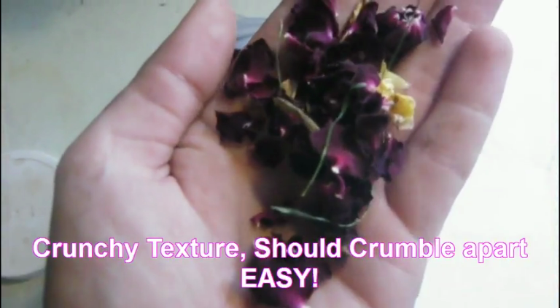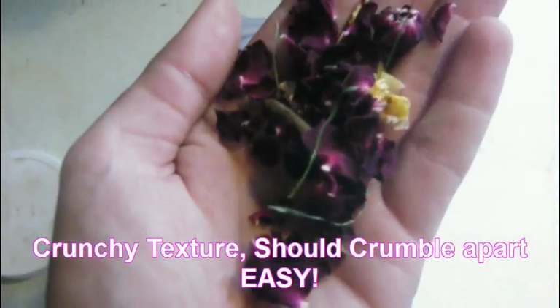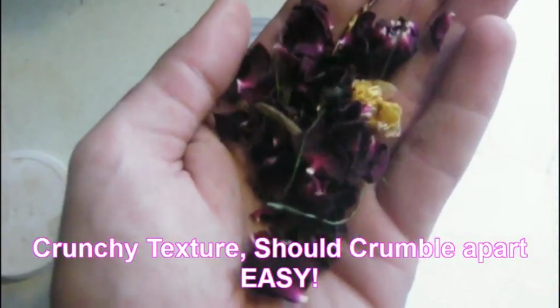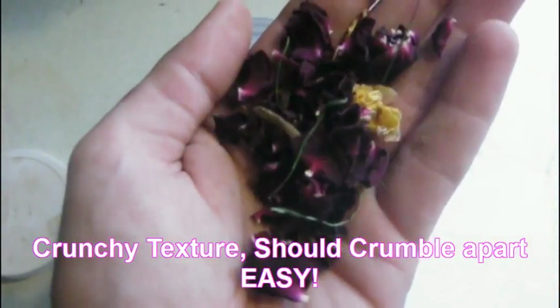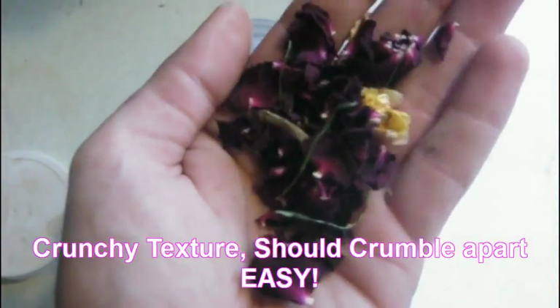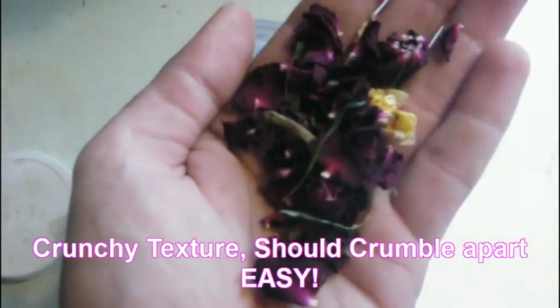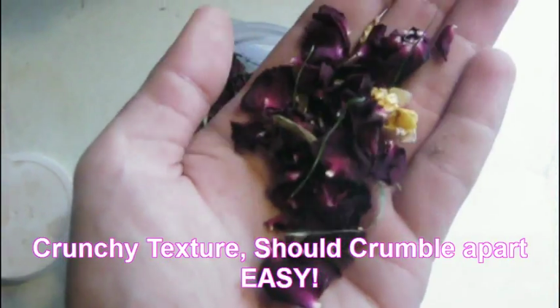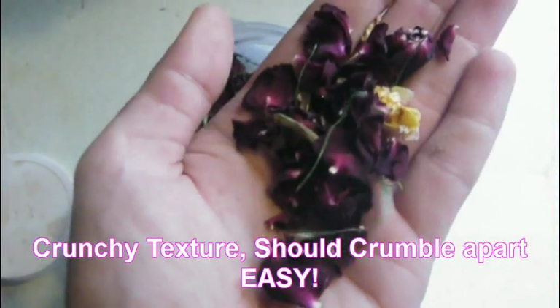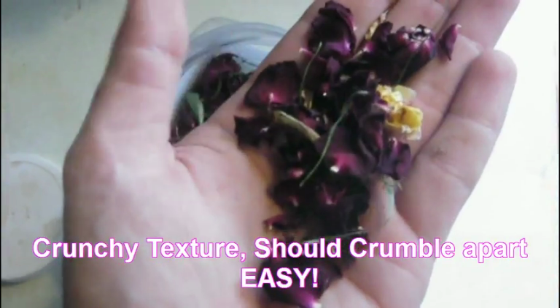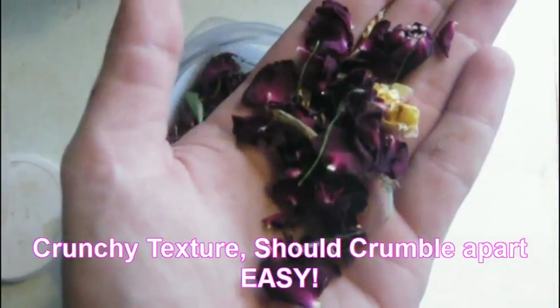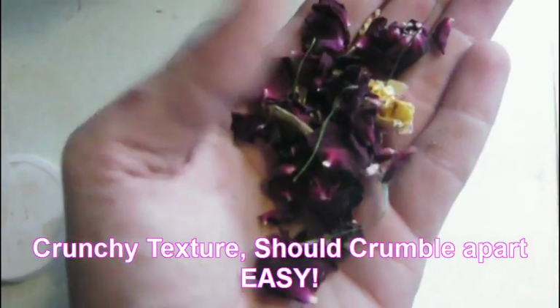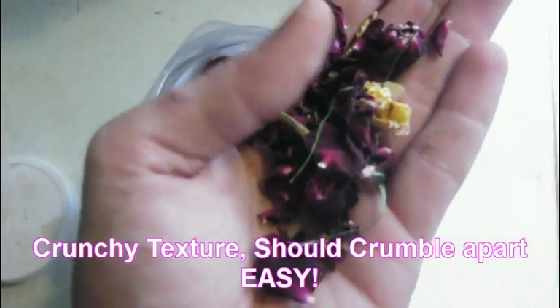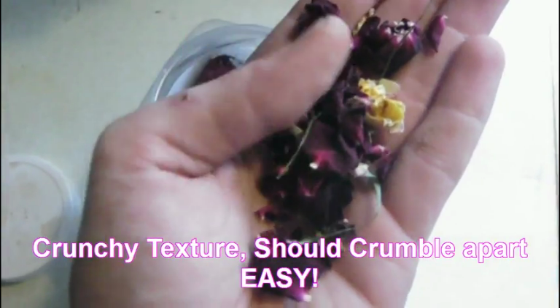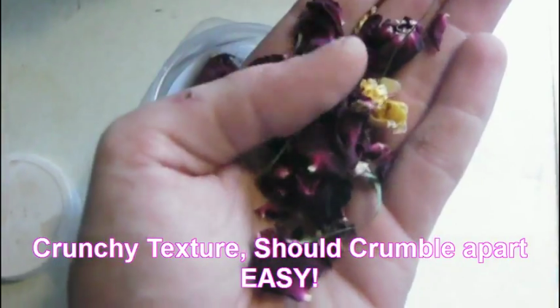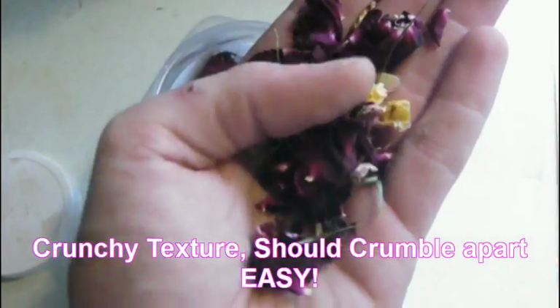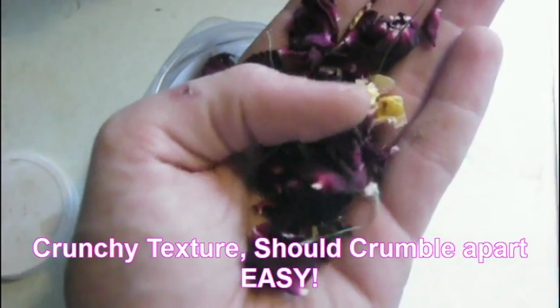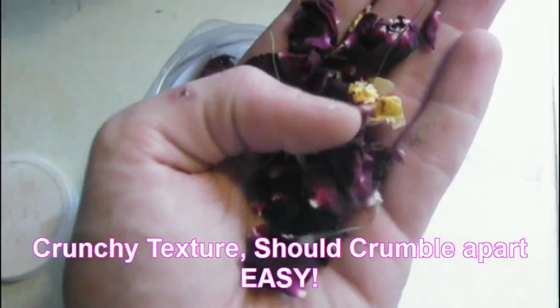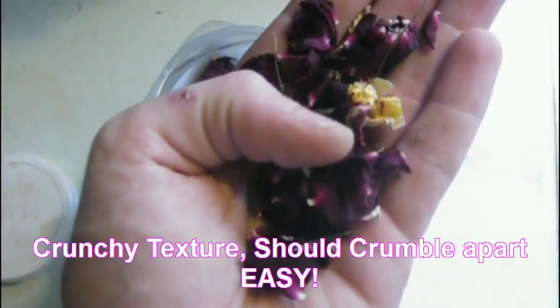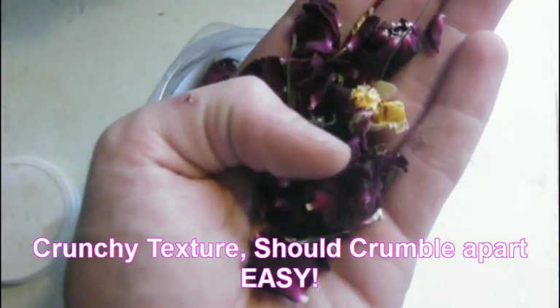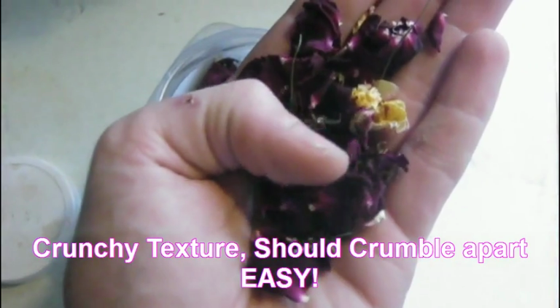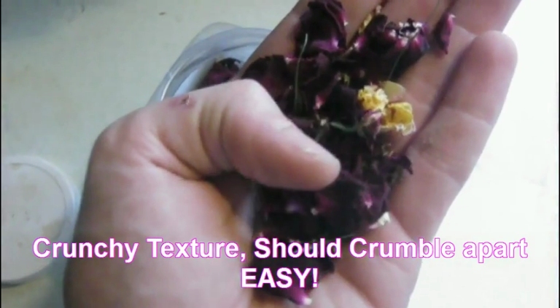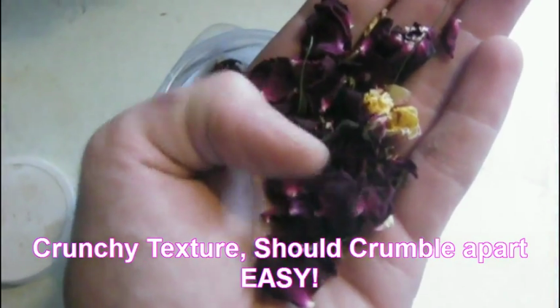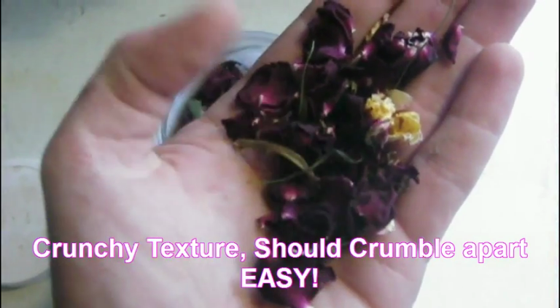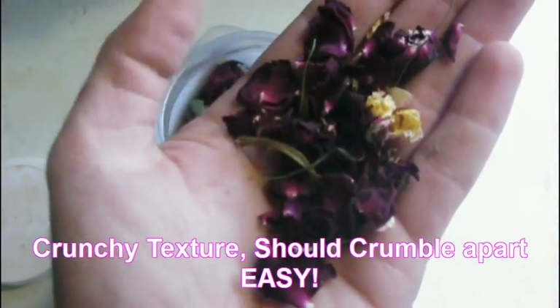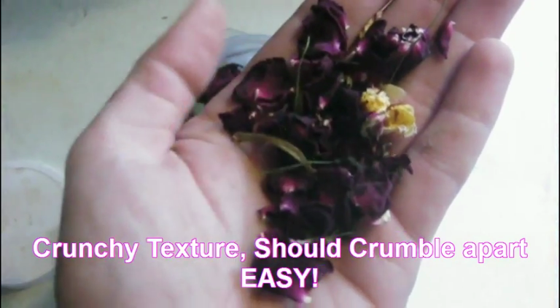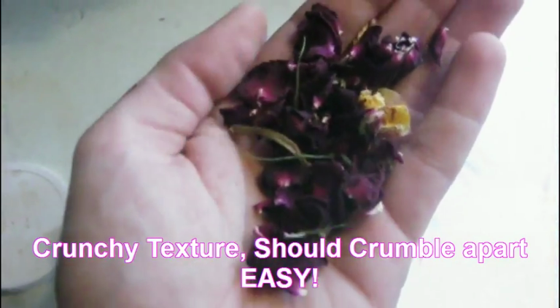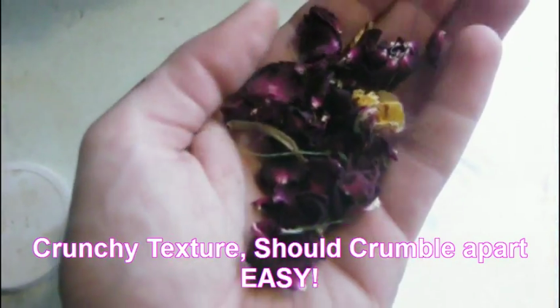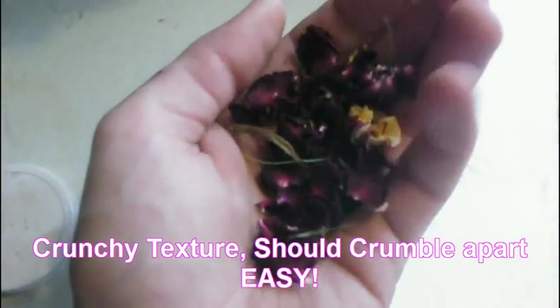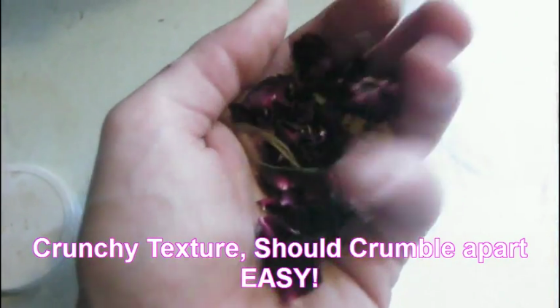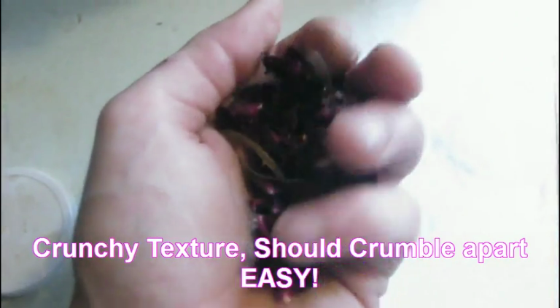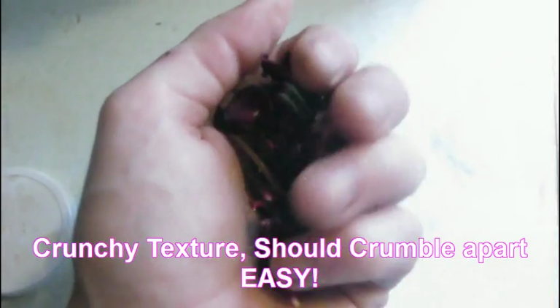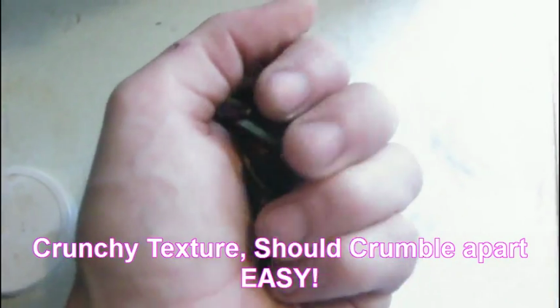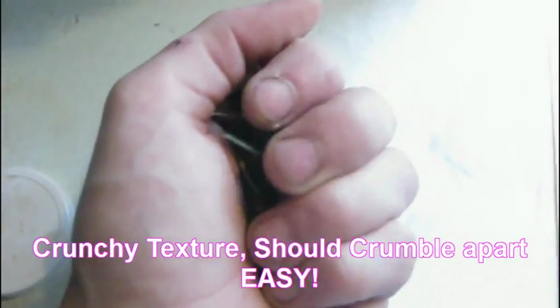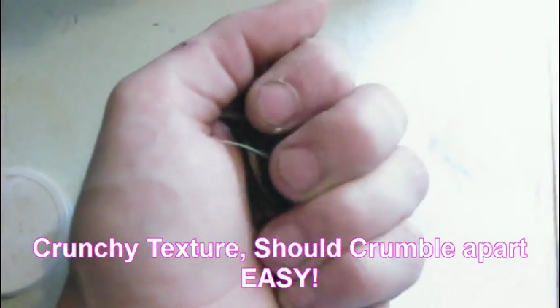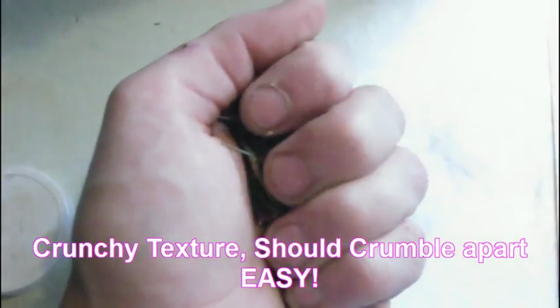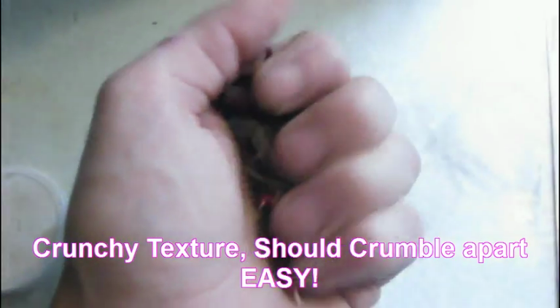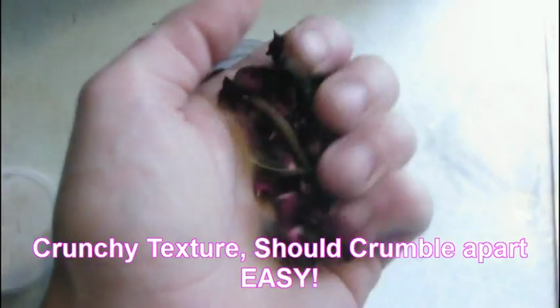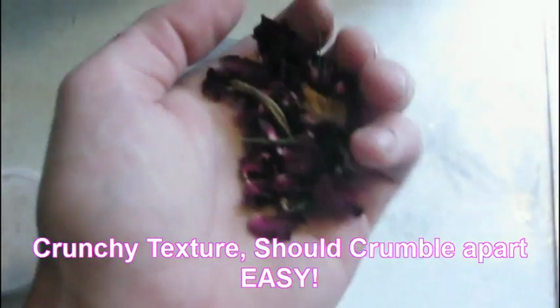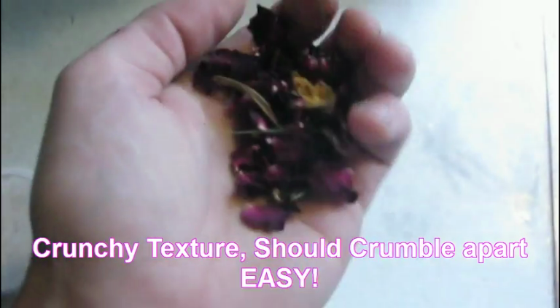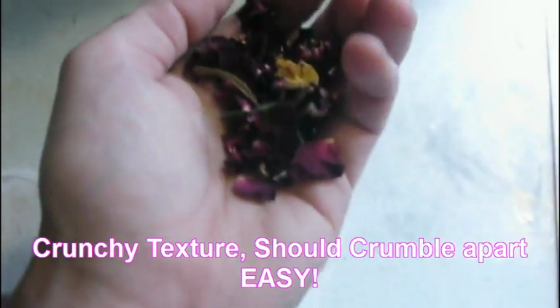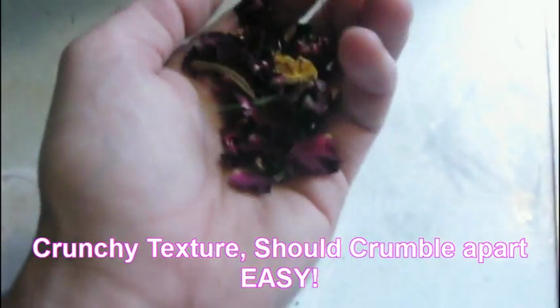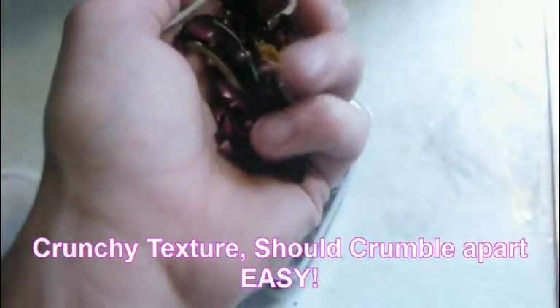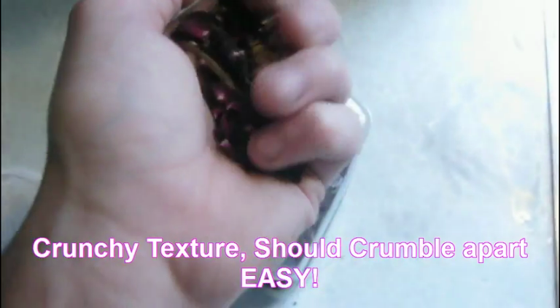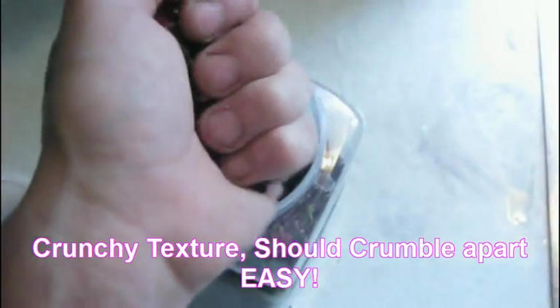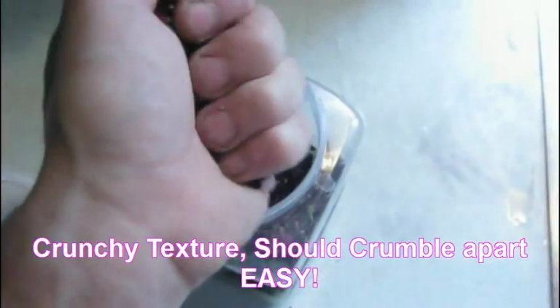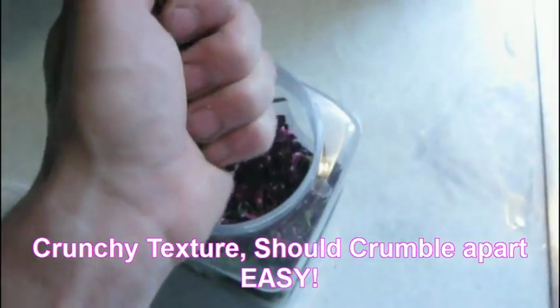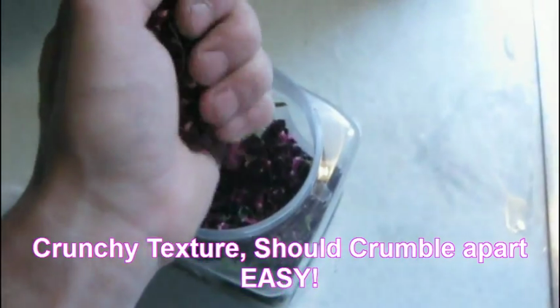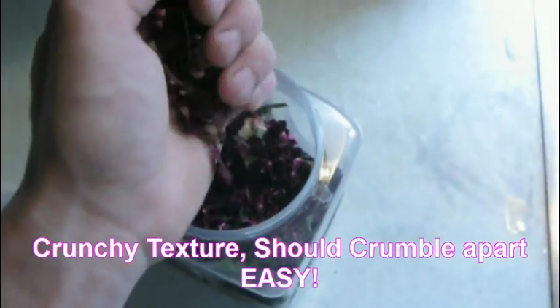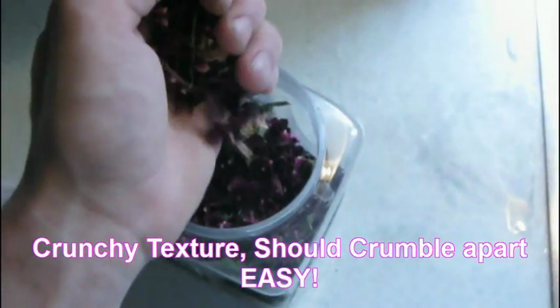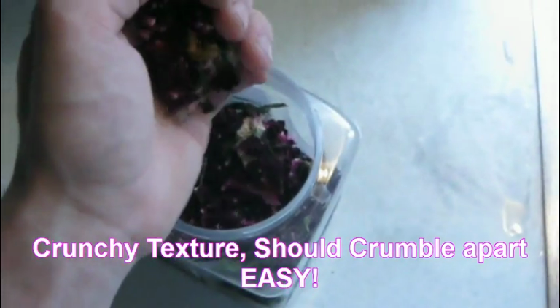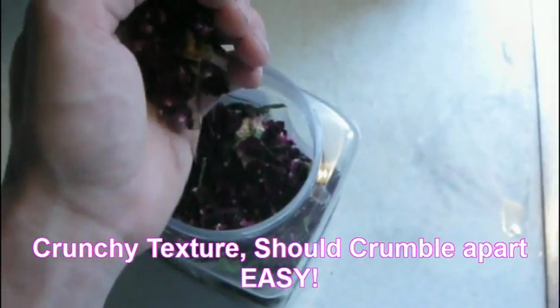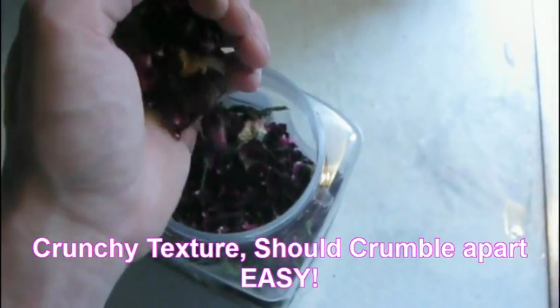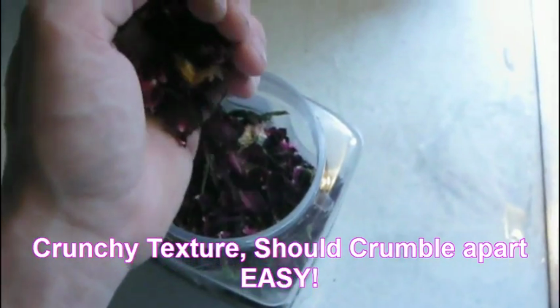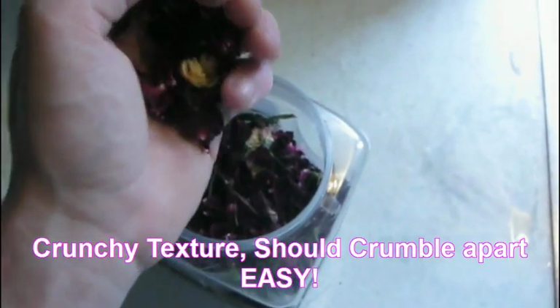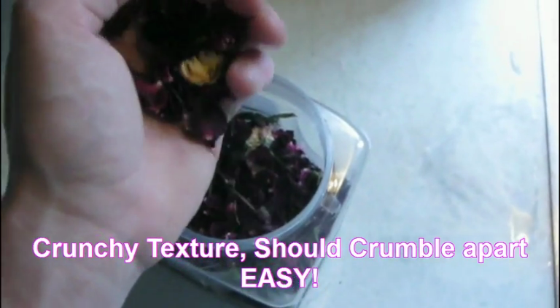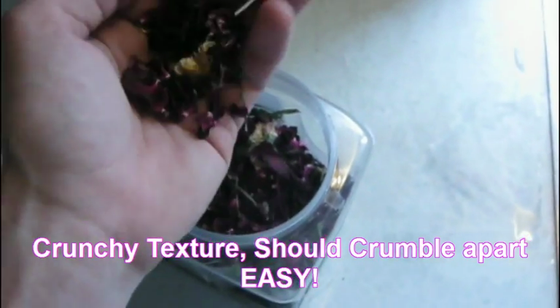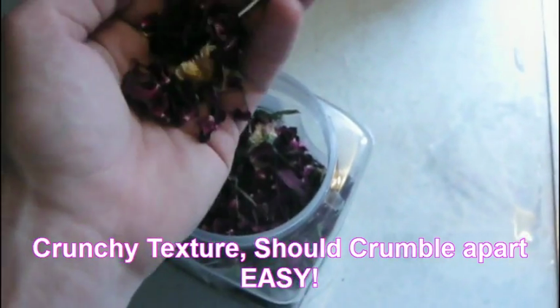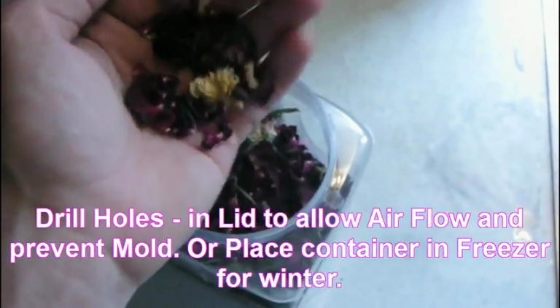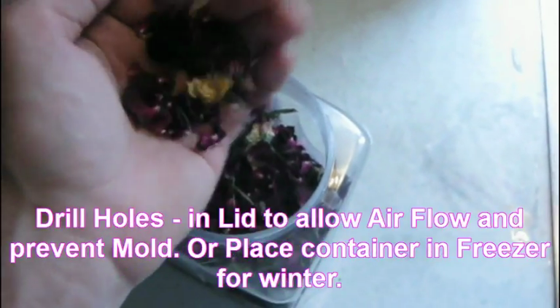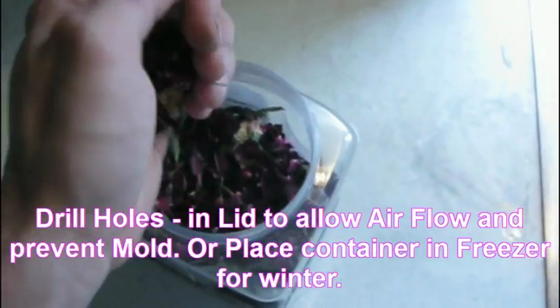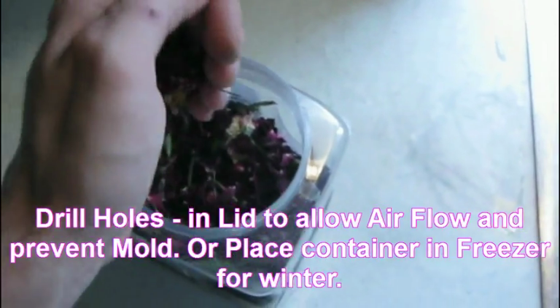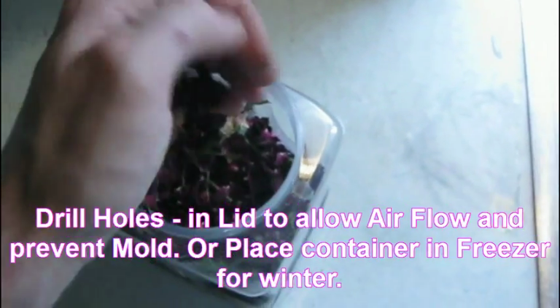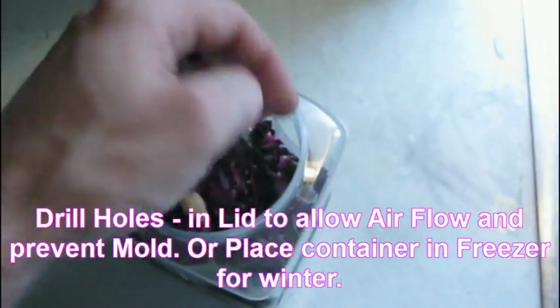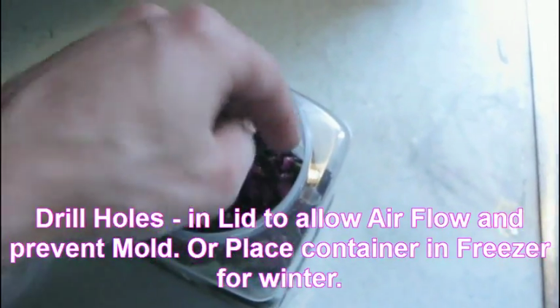After they're dry, they'll be kind of flaky, and they'll crumble a little bit and fall apart. That's how you'll know they're done.